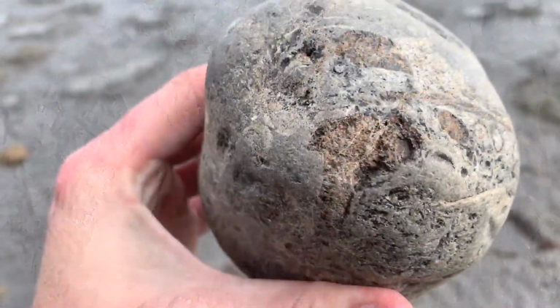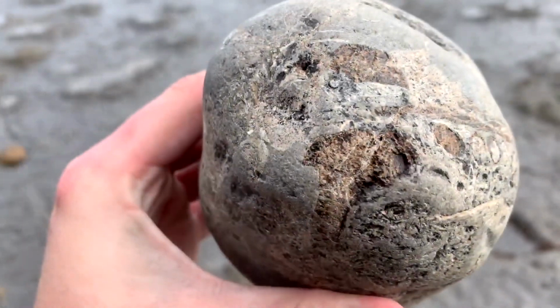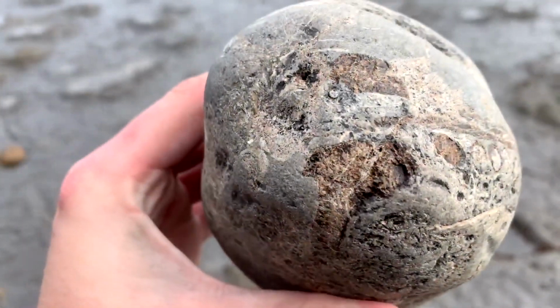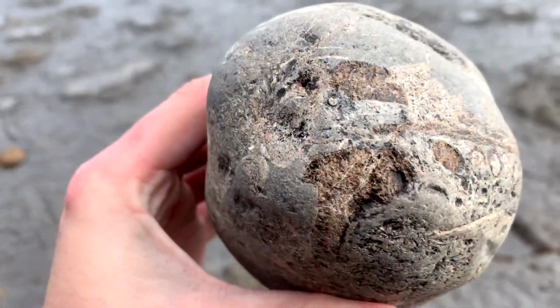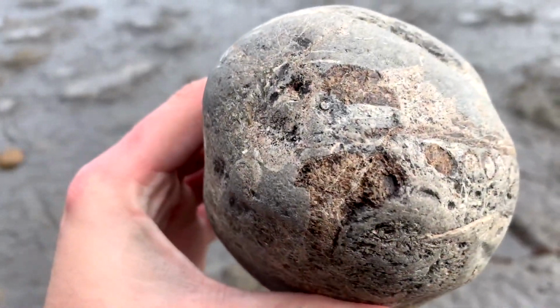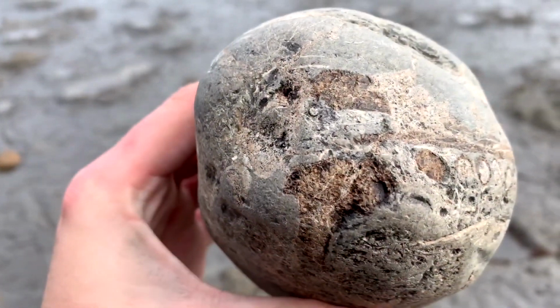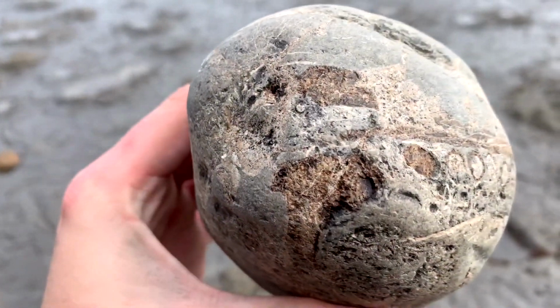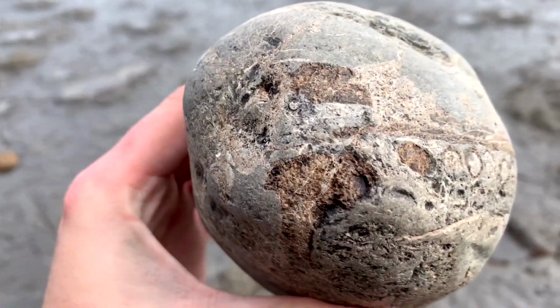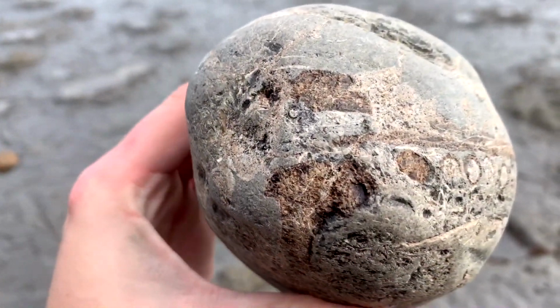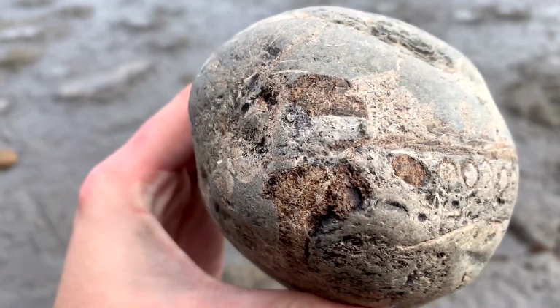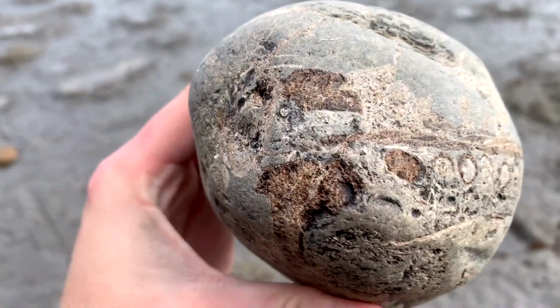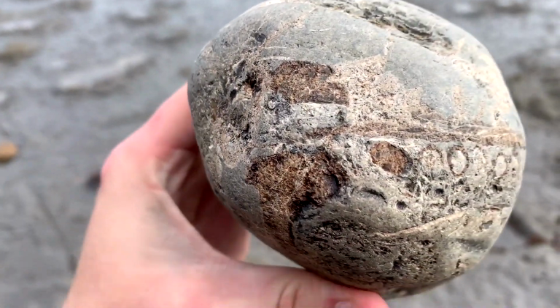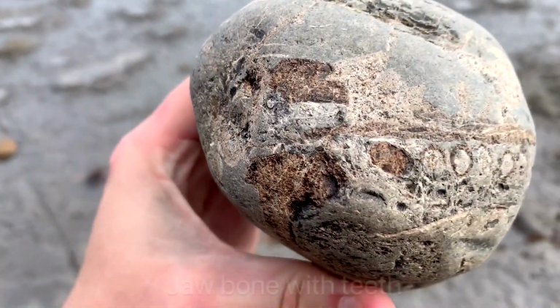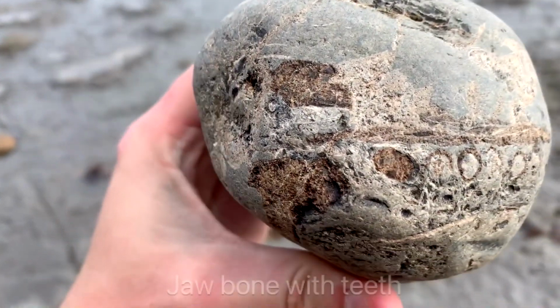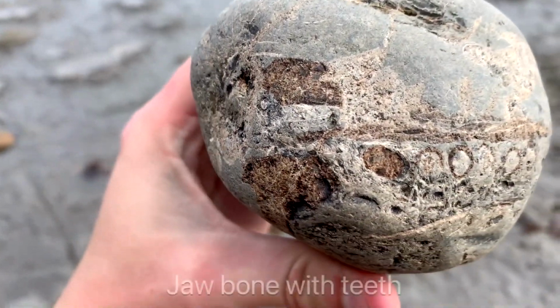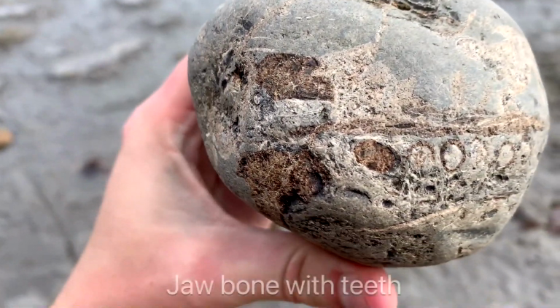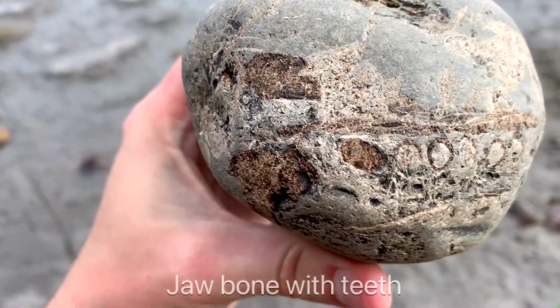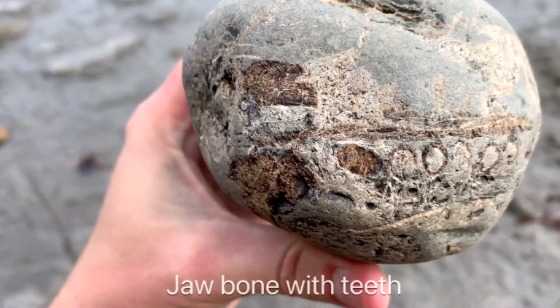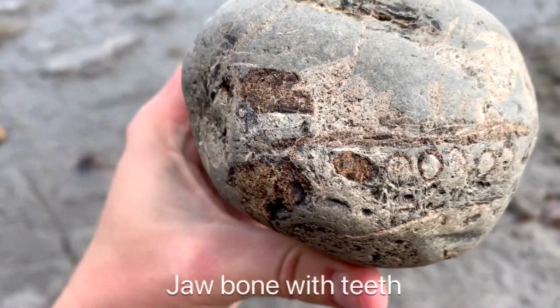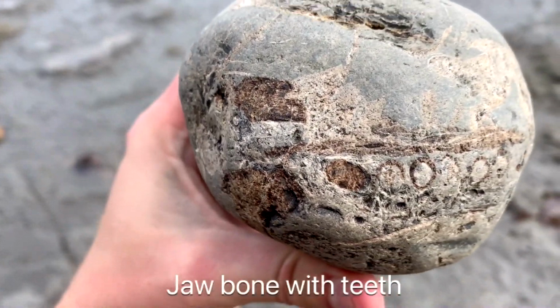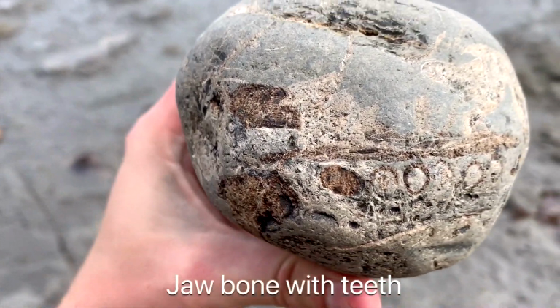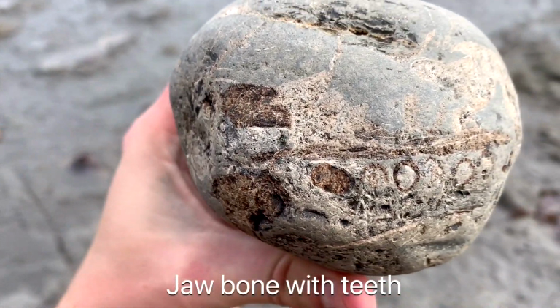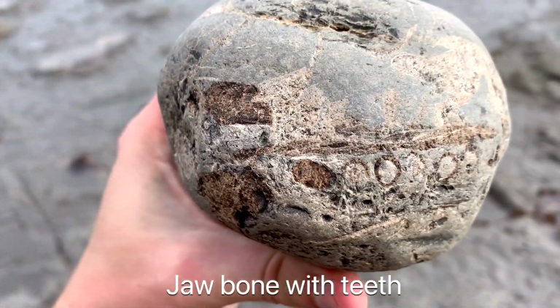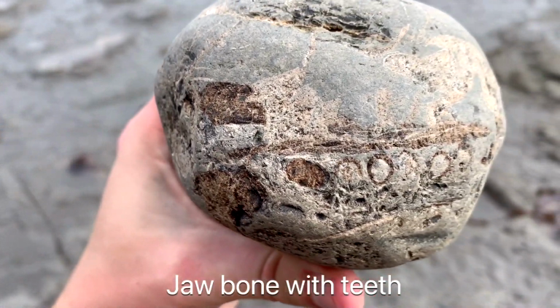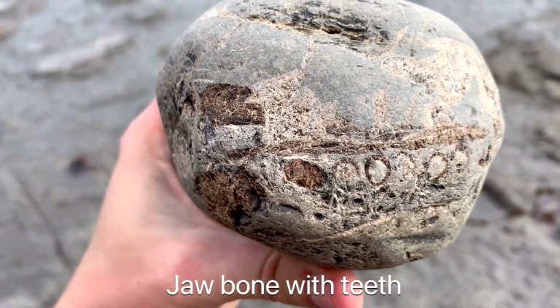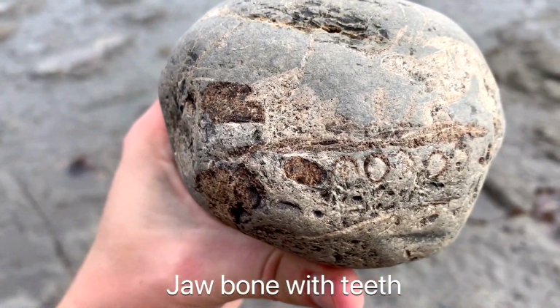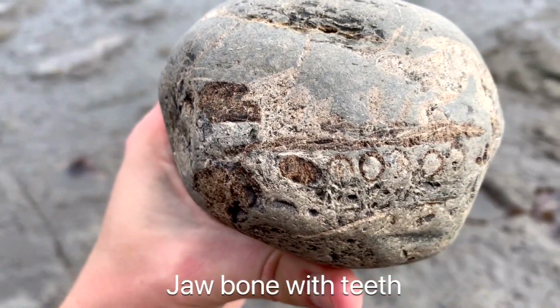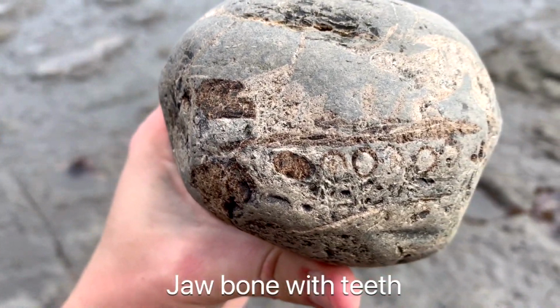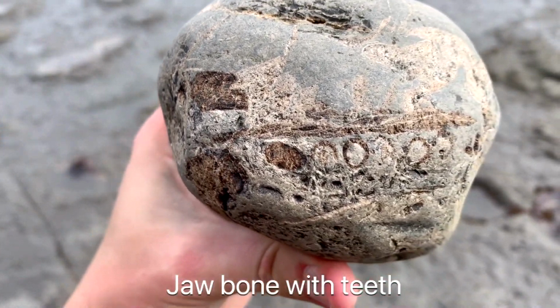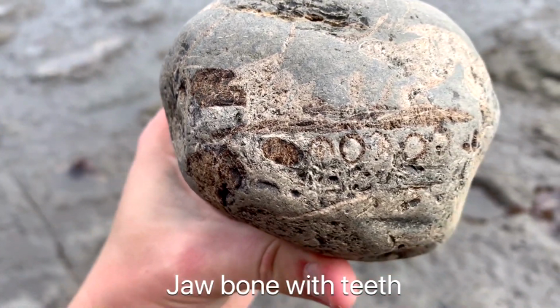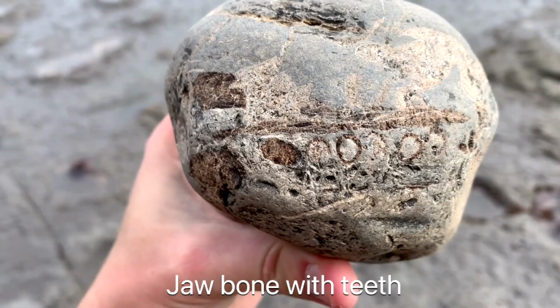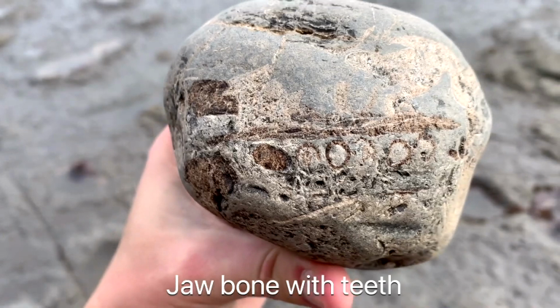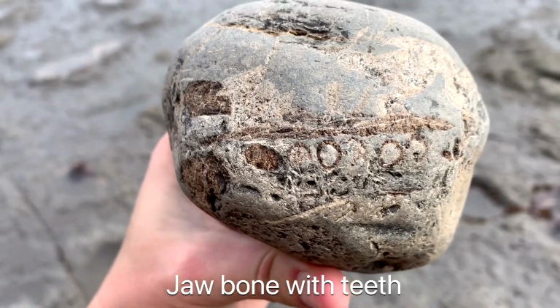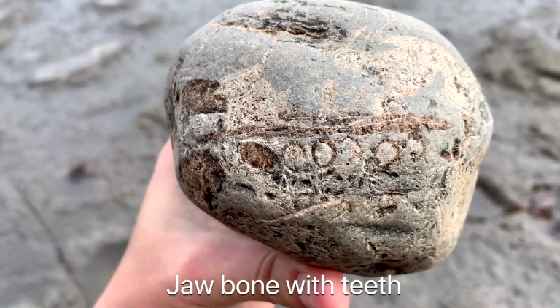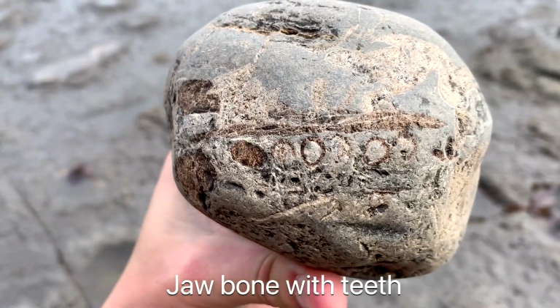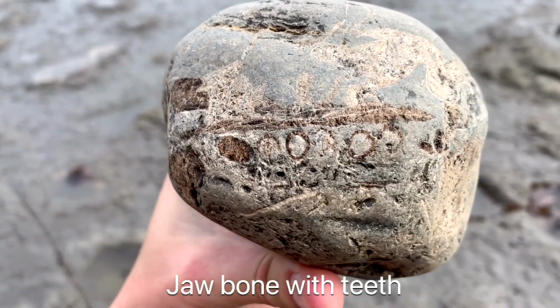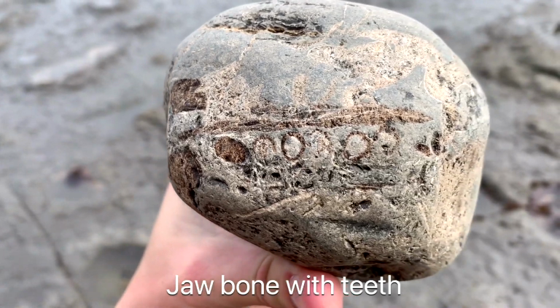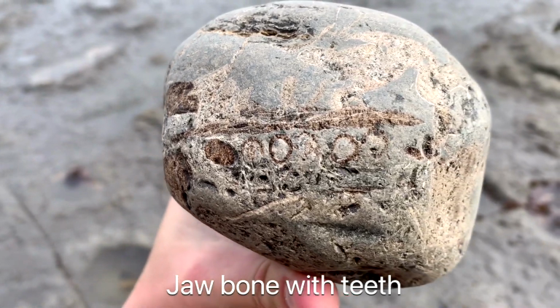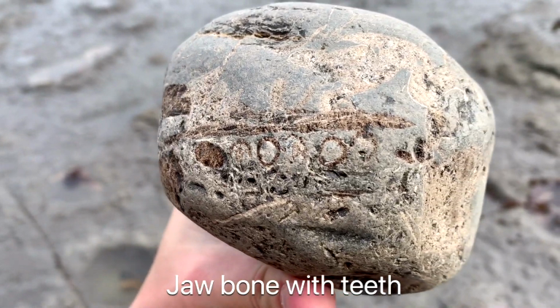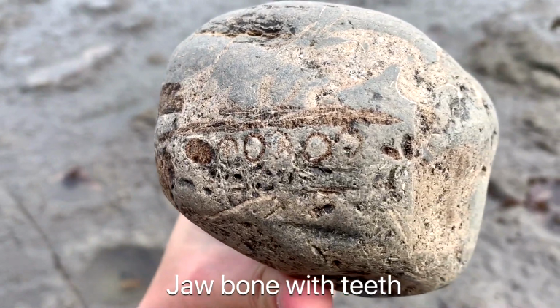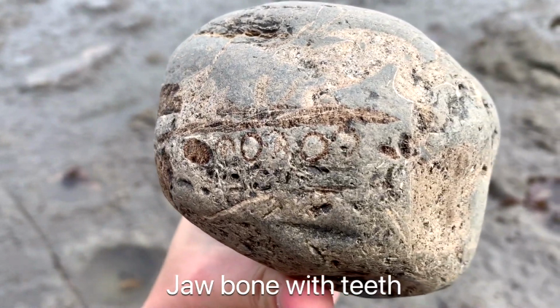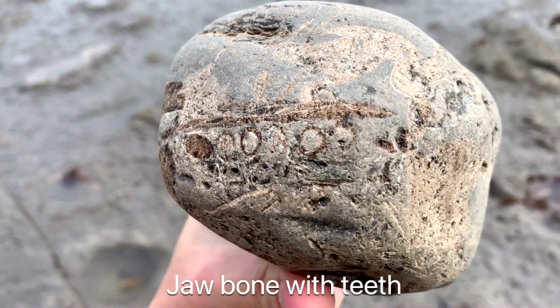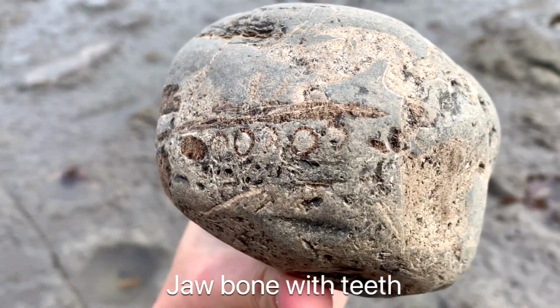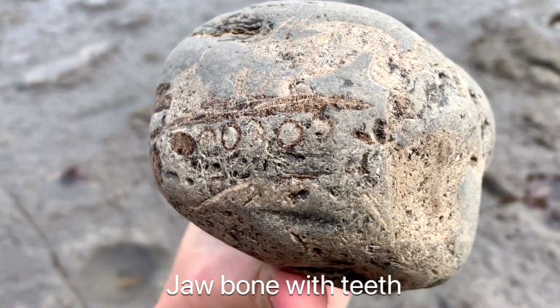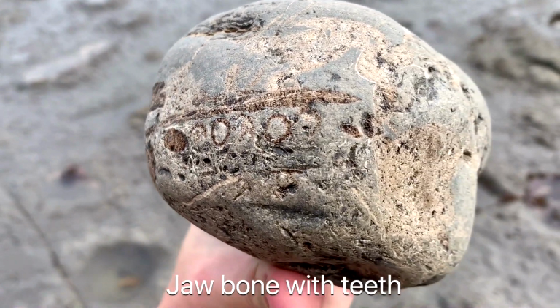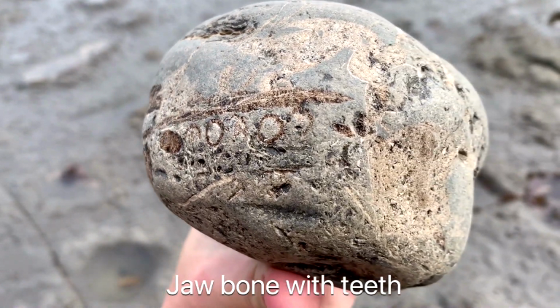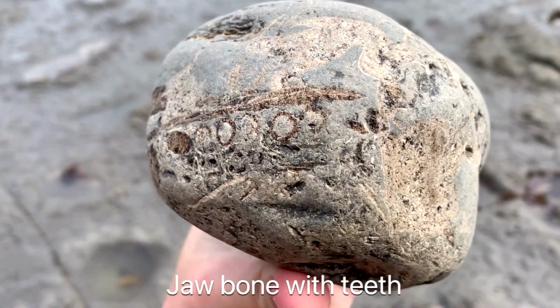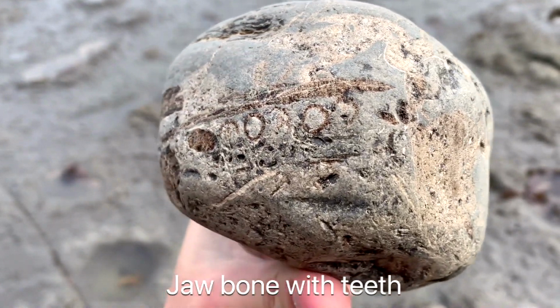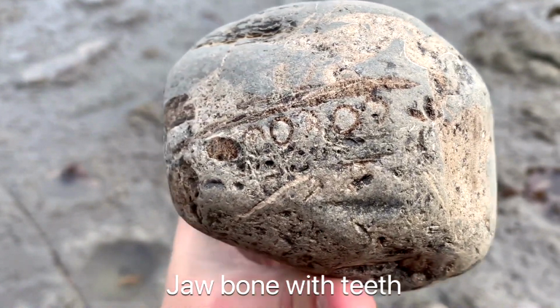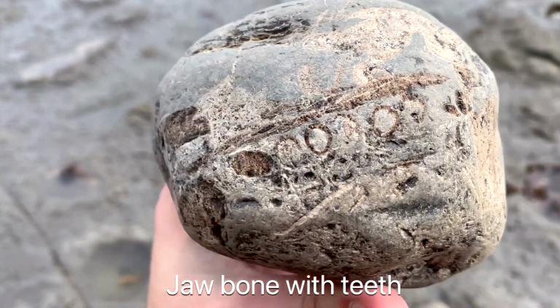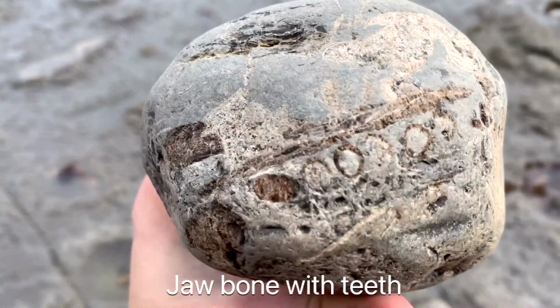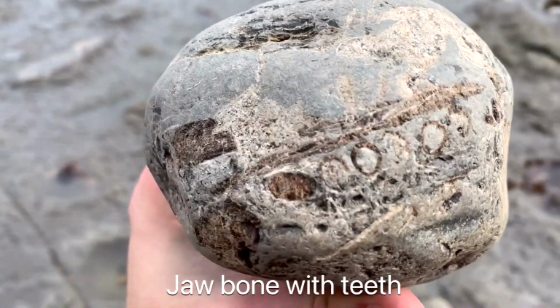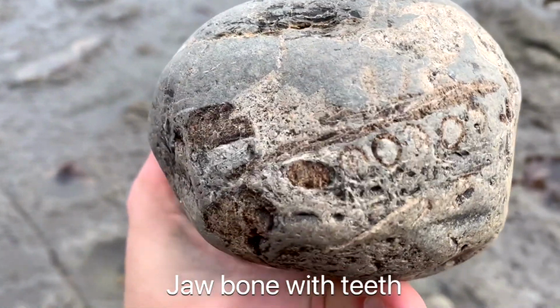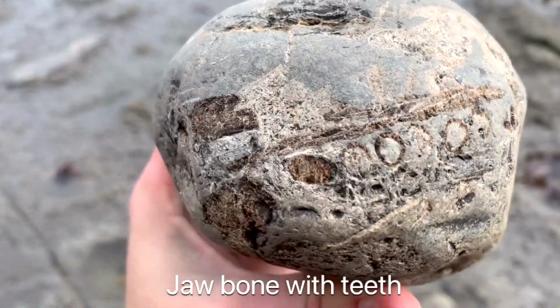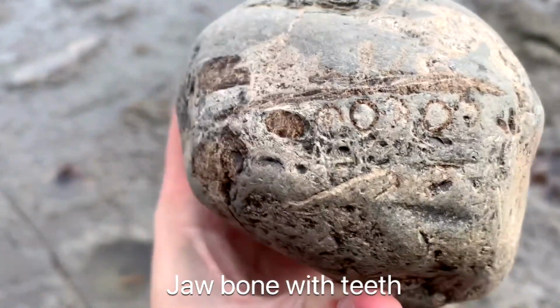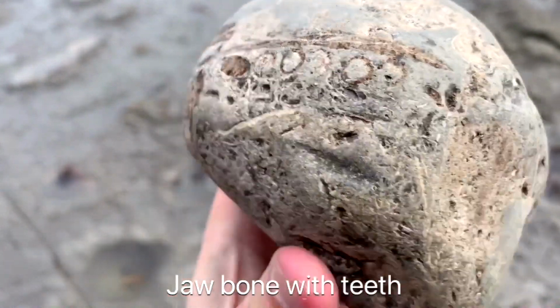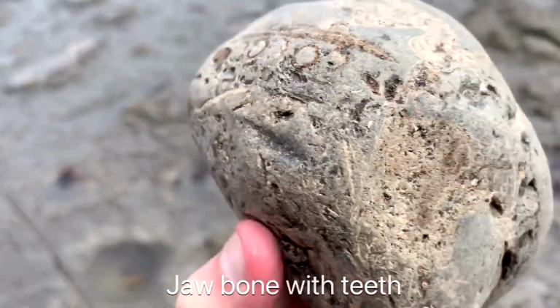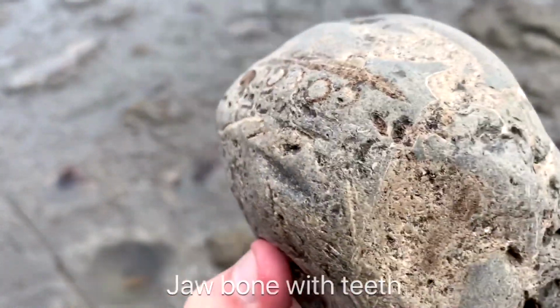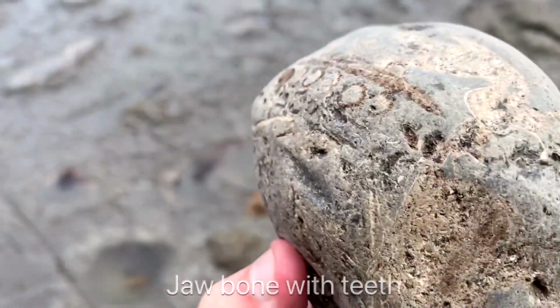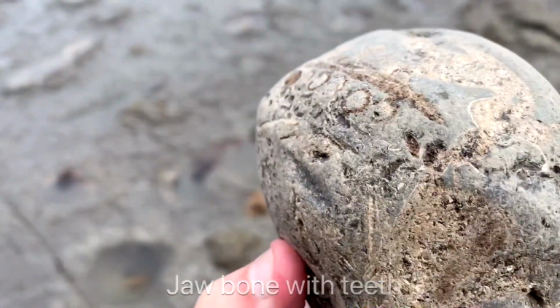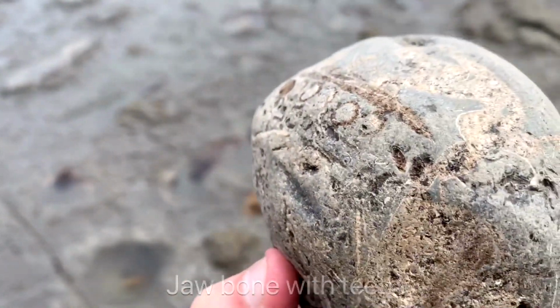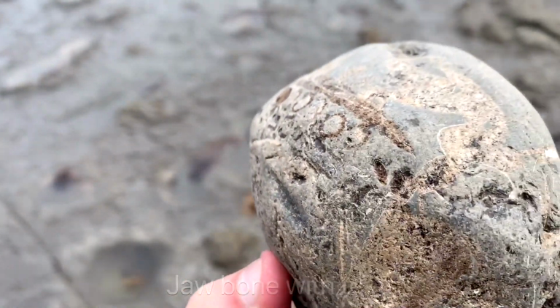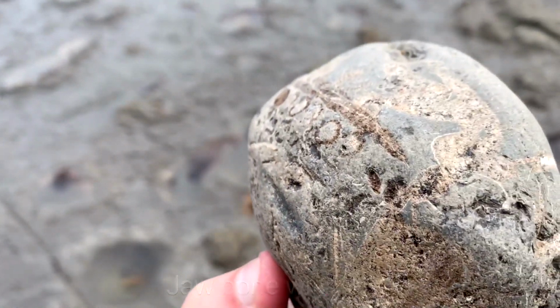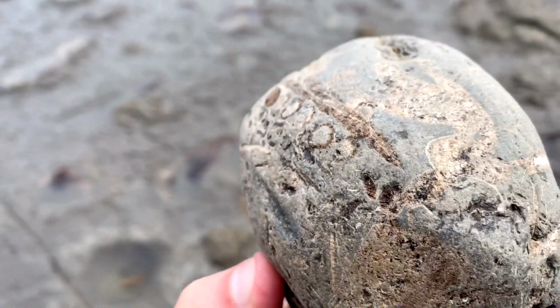Another really exciting piece that I'm looking forward to getting back is this ichthyosaur jawbone with lots of teeth poking out.